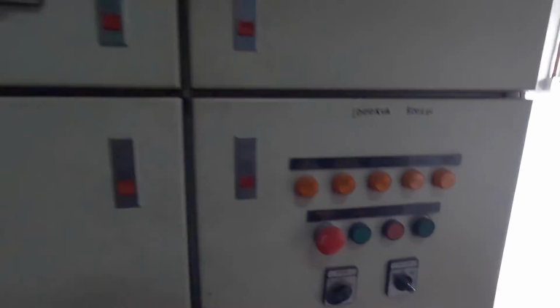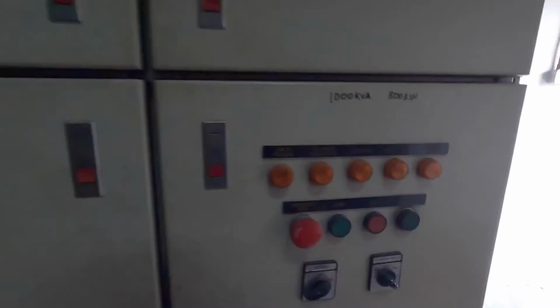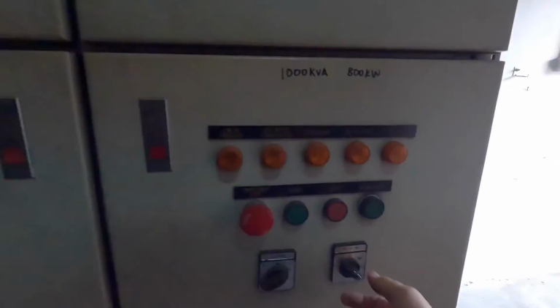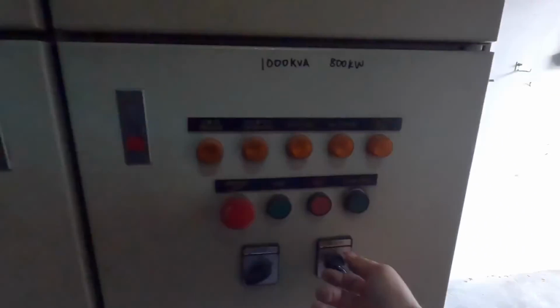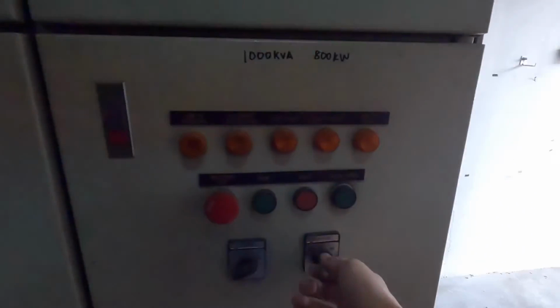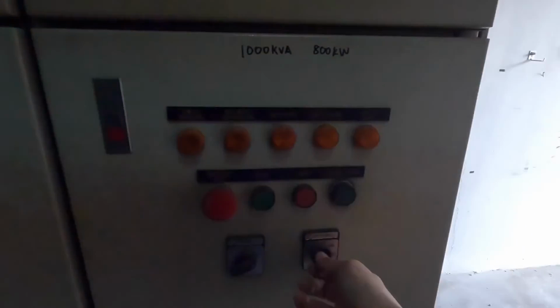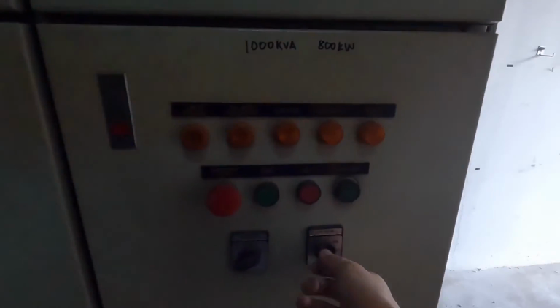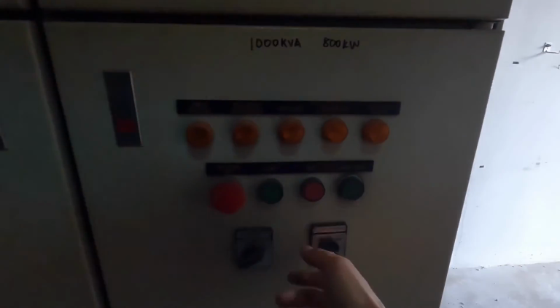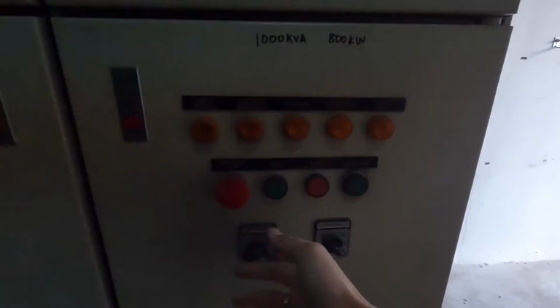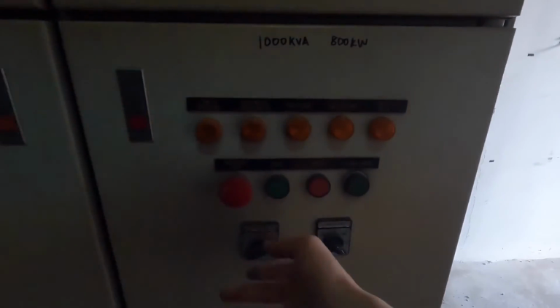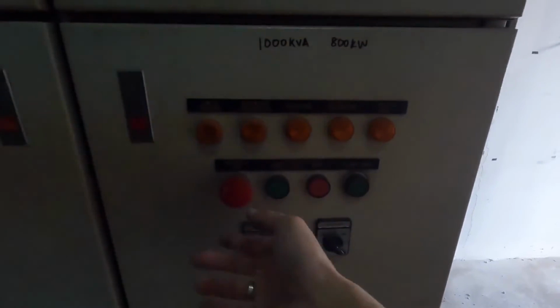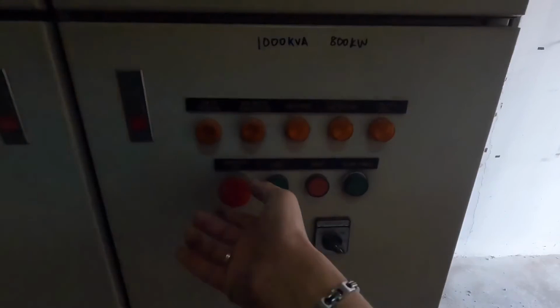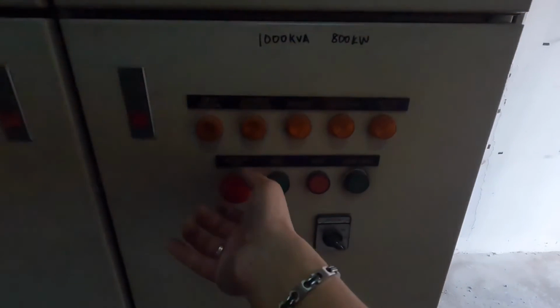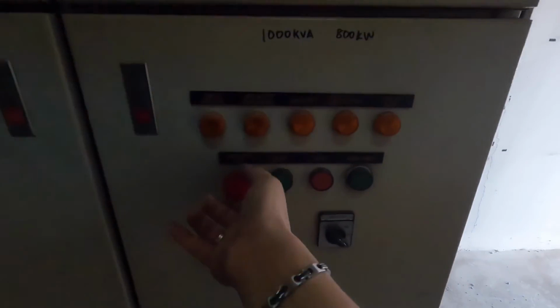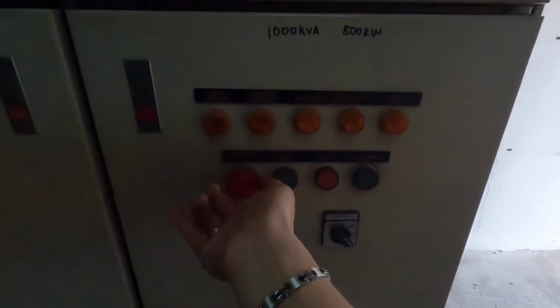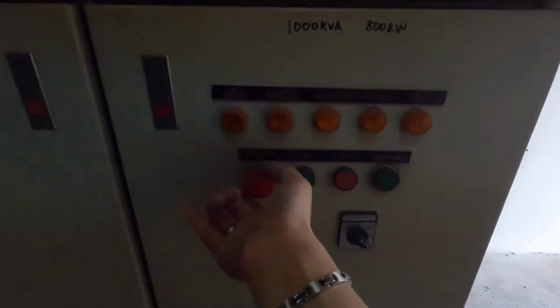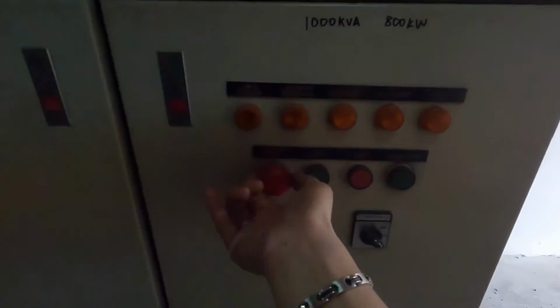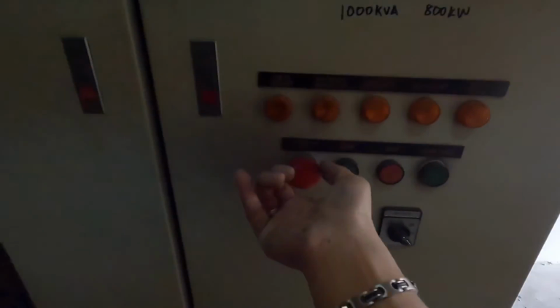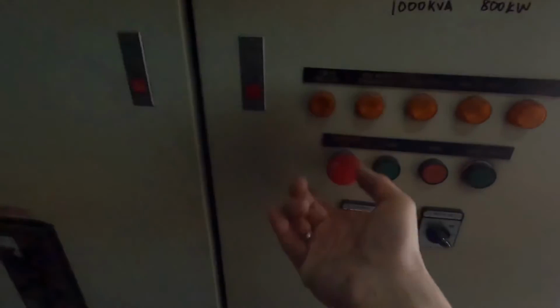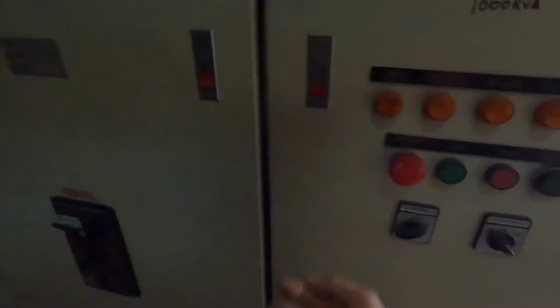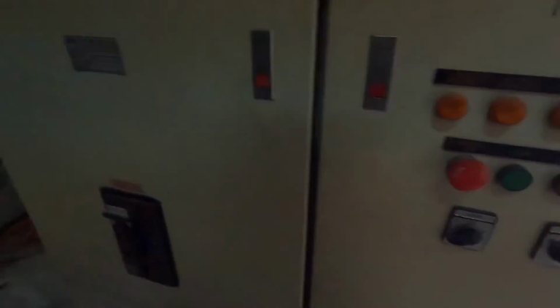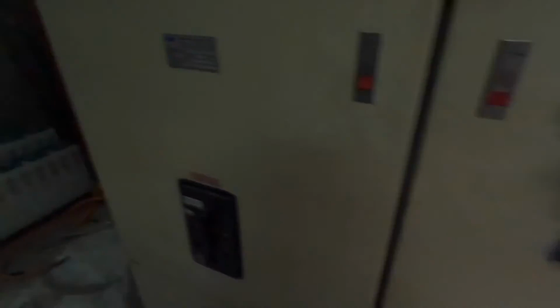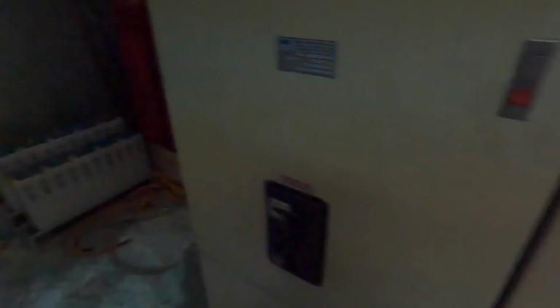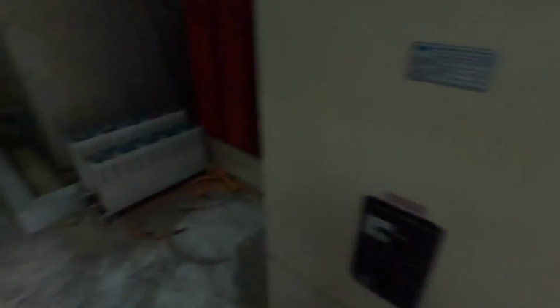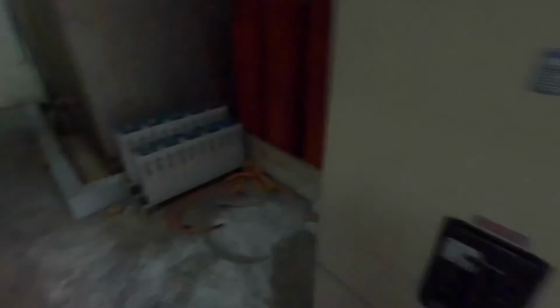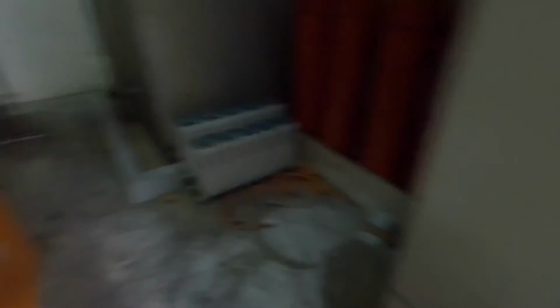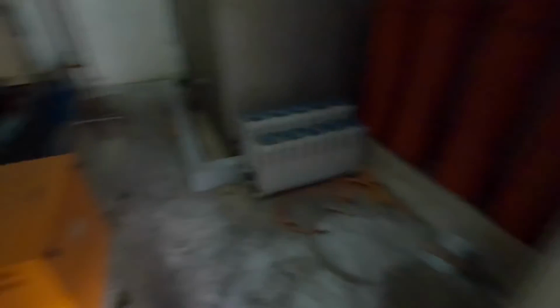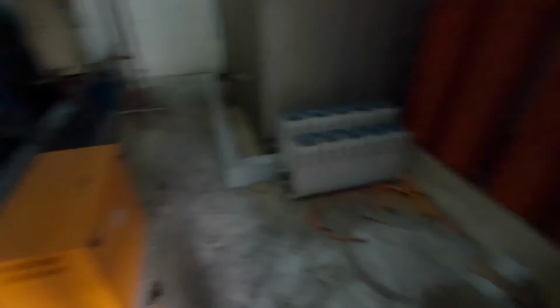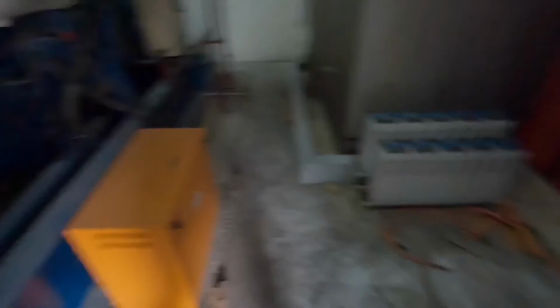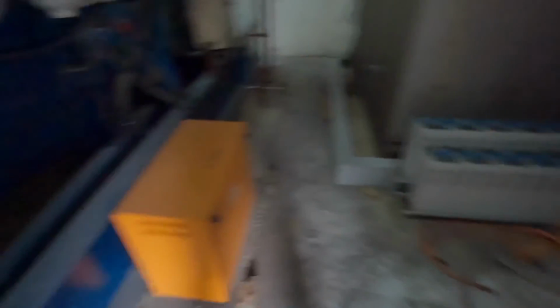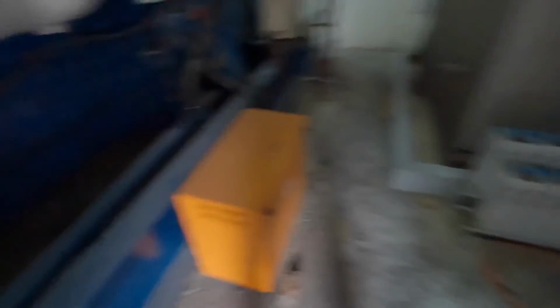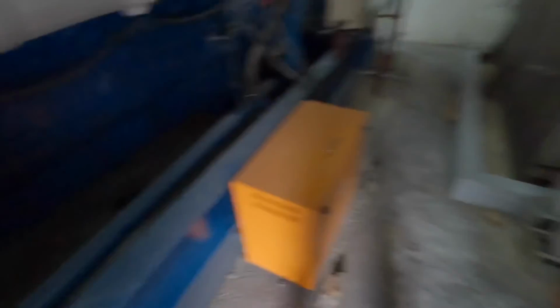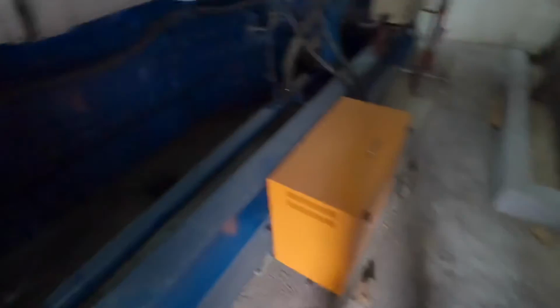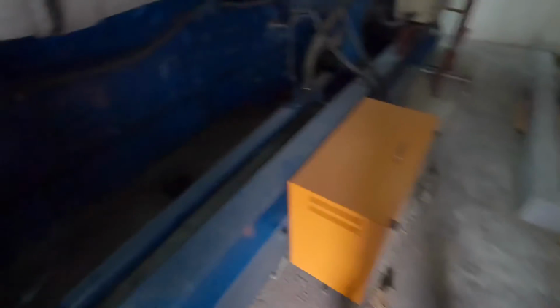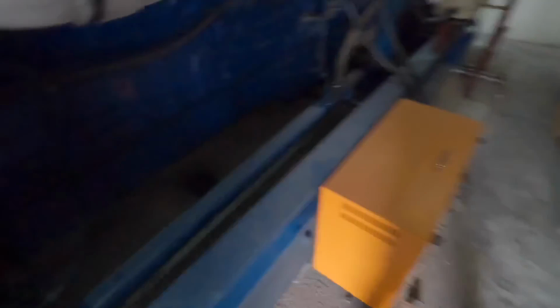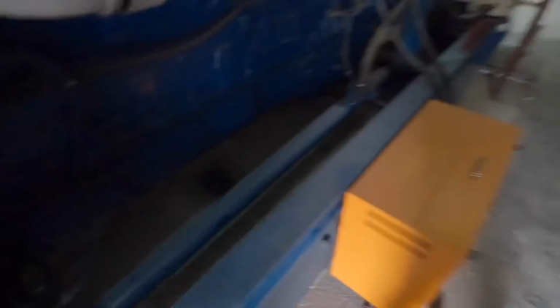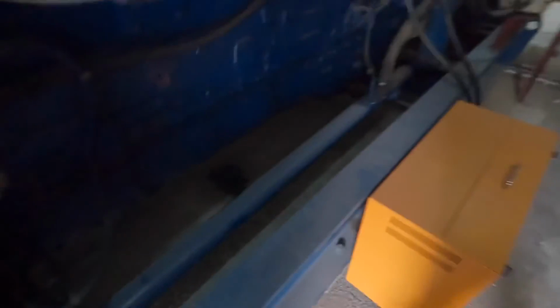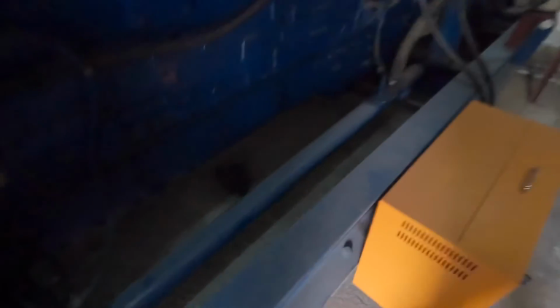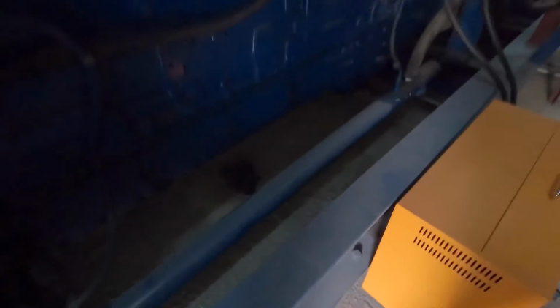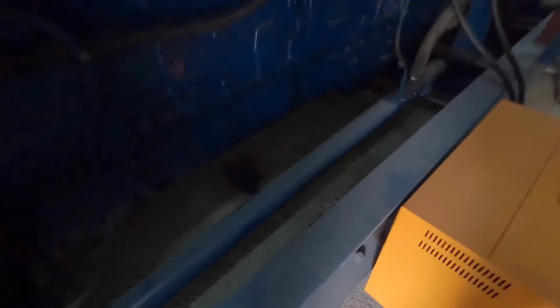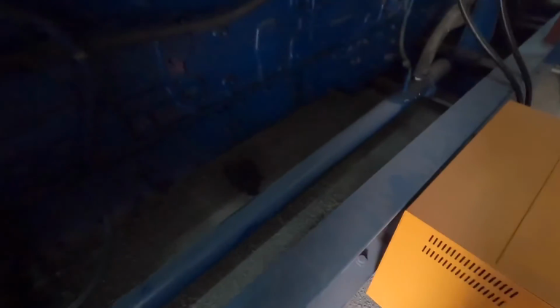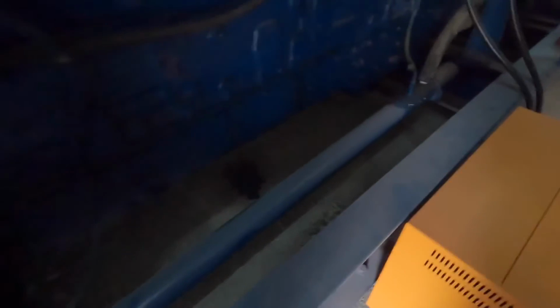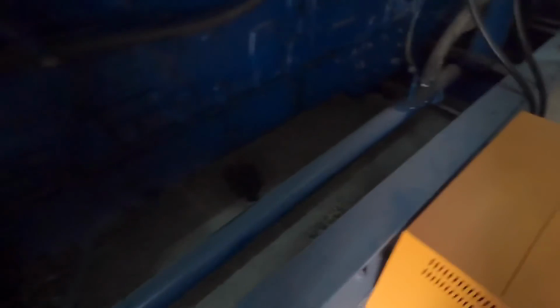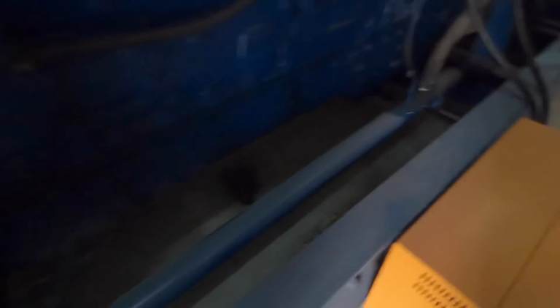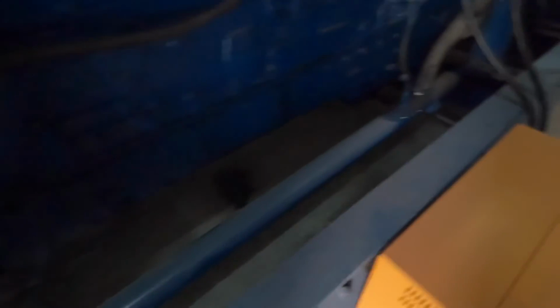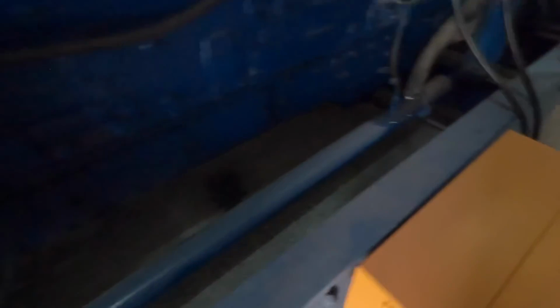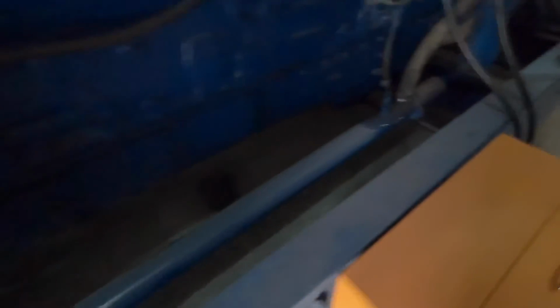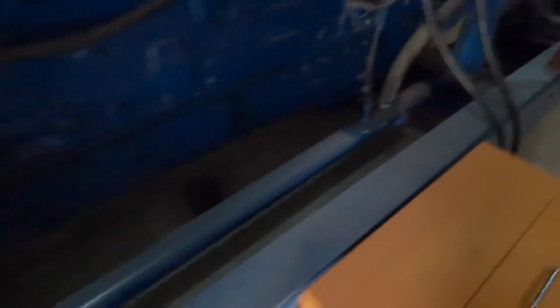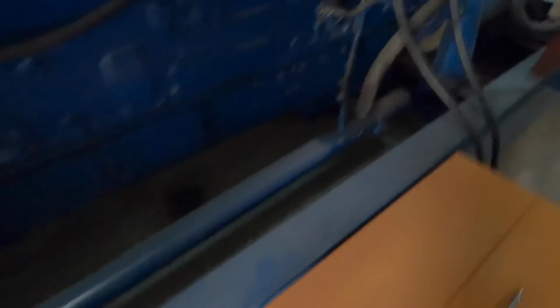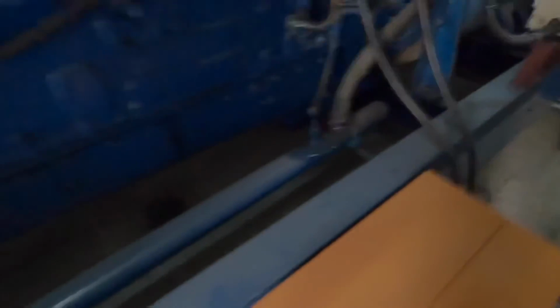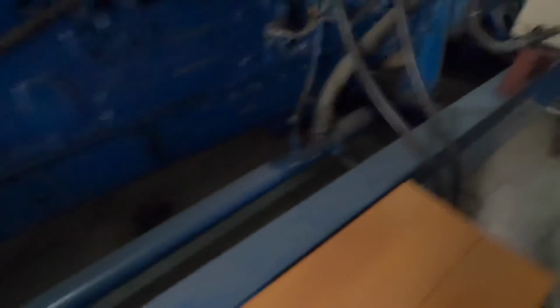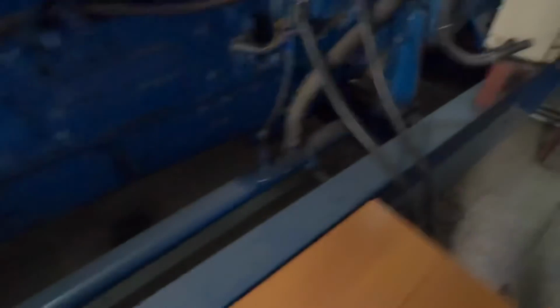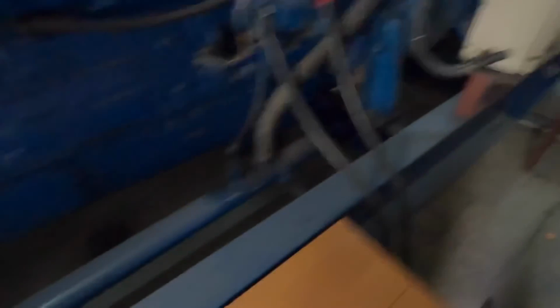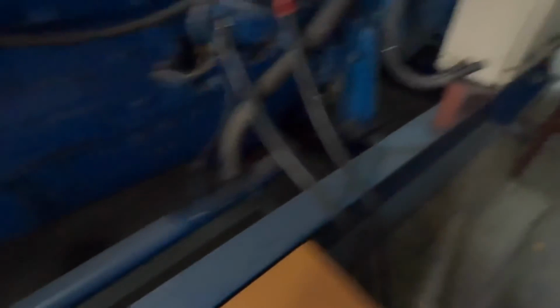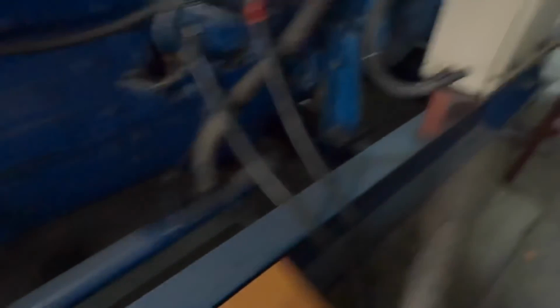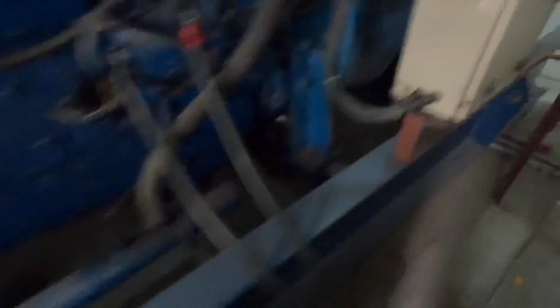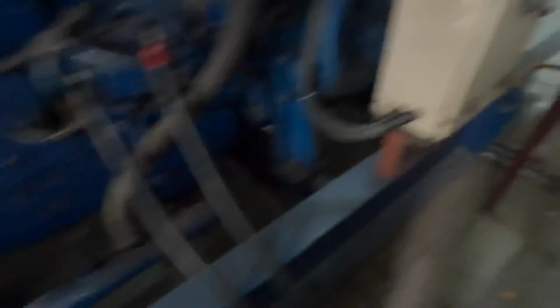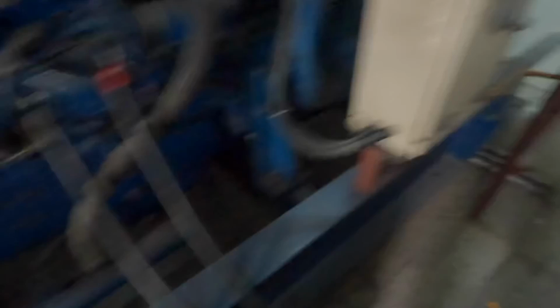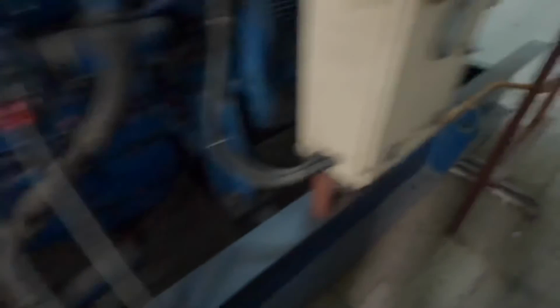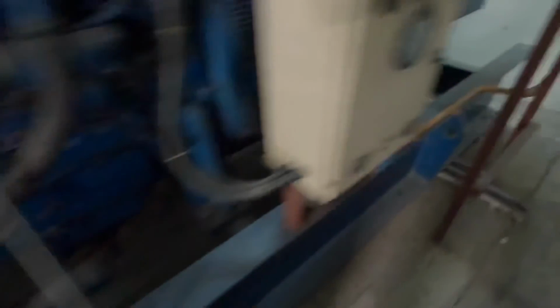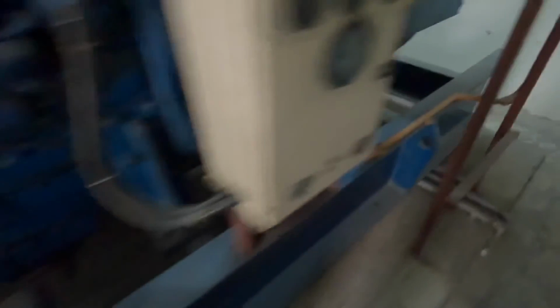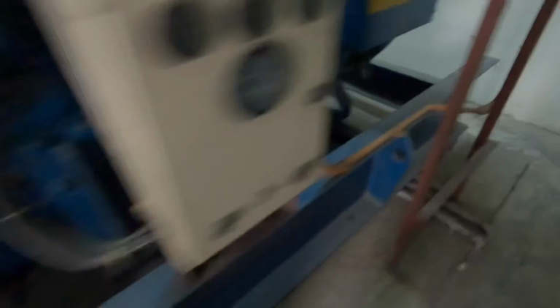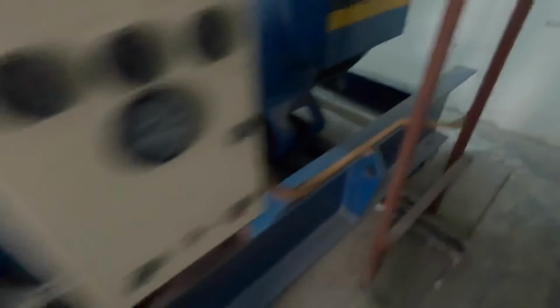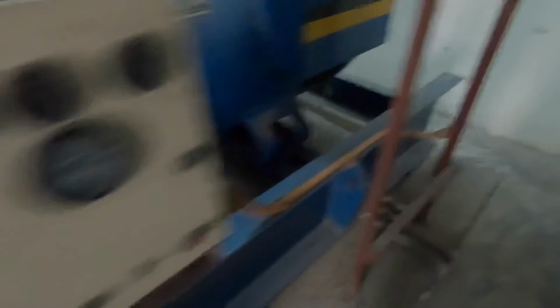Make sure everything is back to auto. Emergency stop — release. Double check the Genset for any physical problem after the test run.